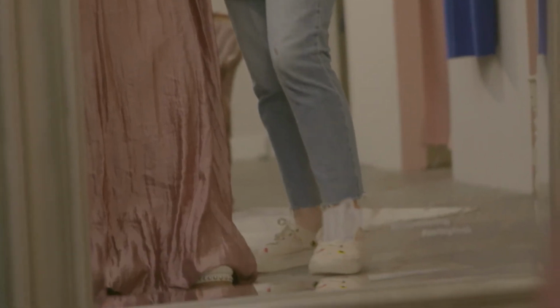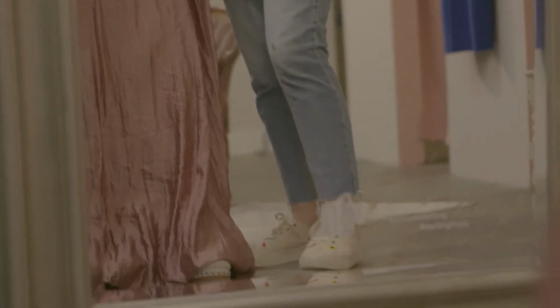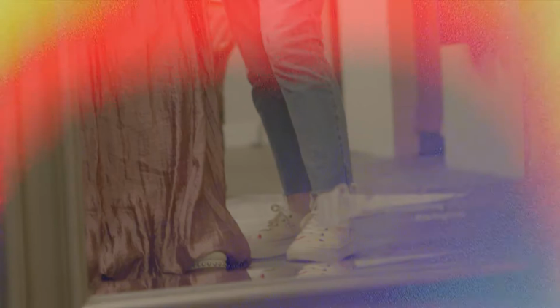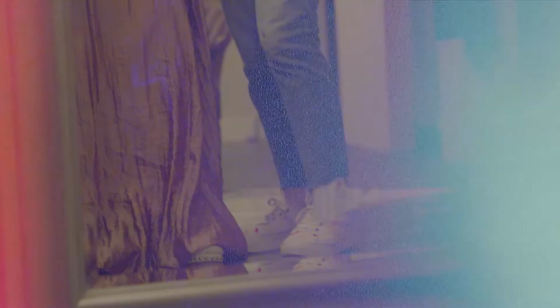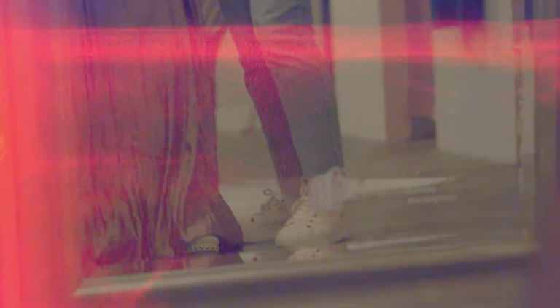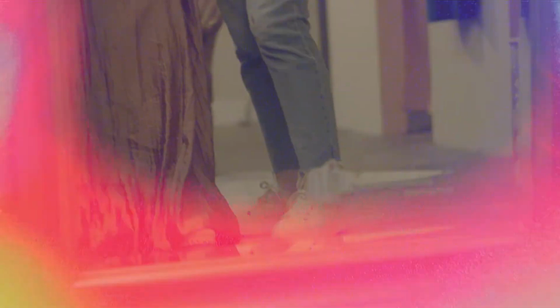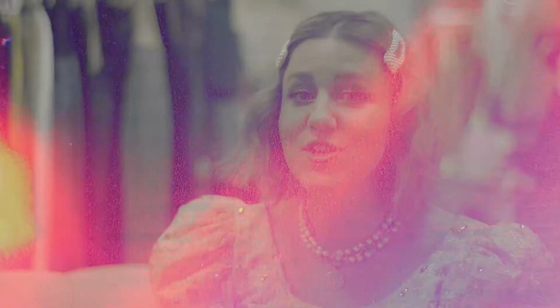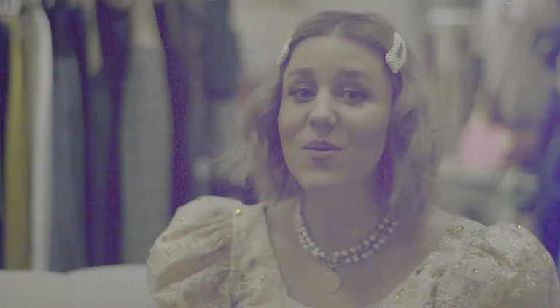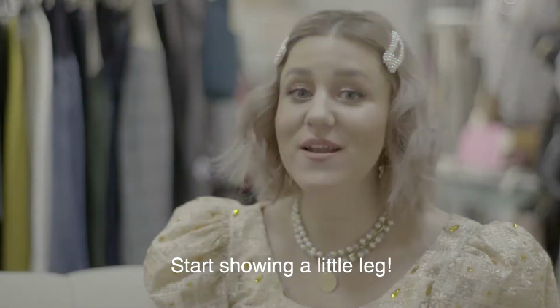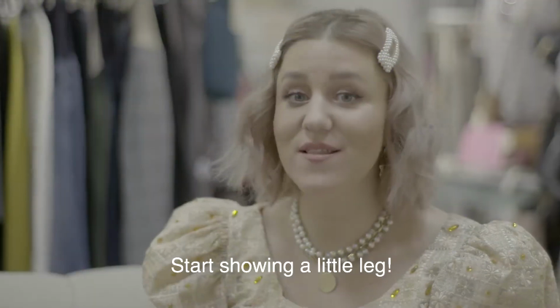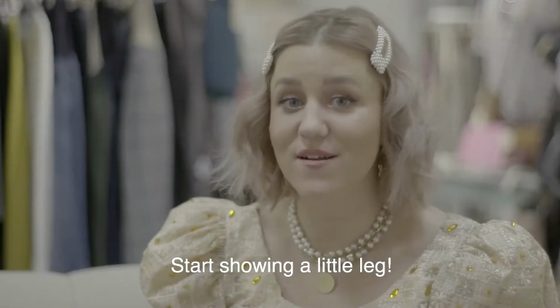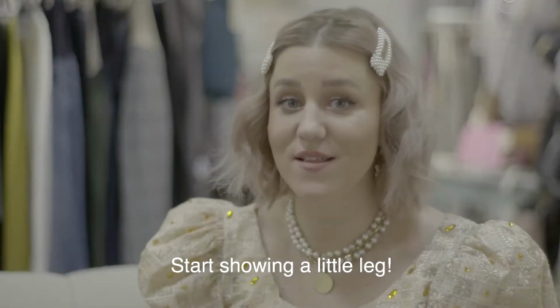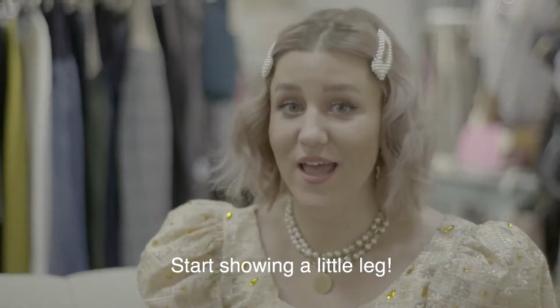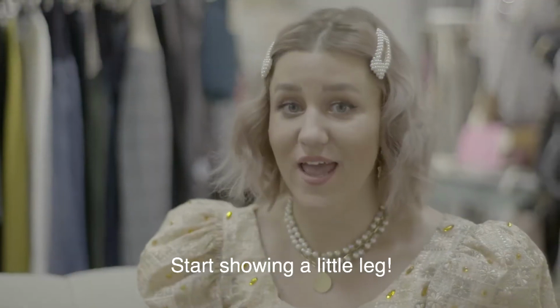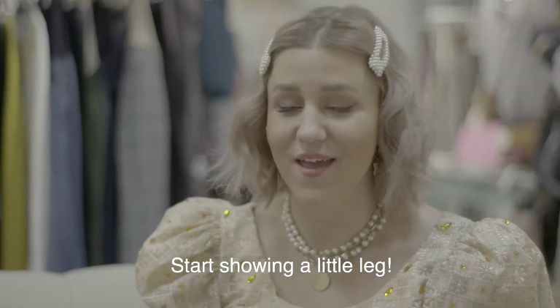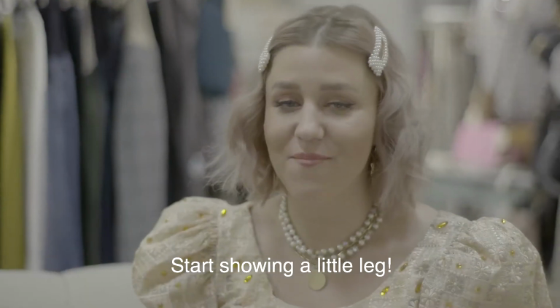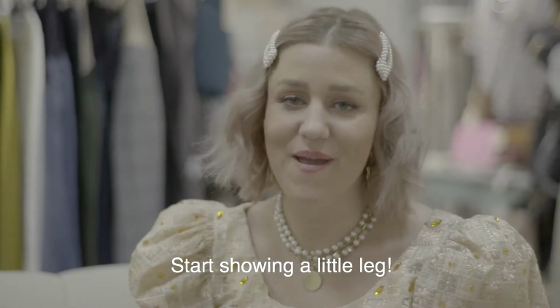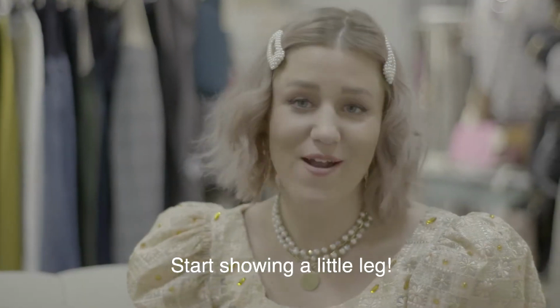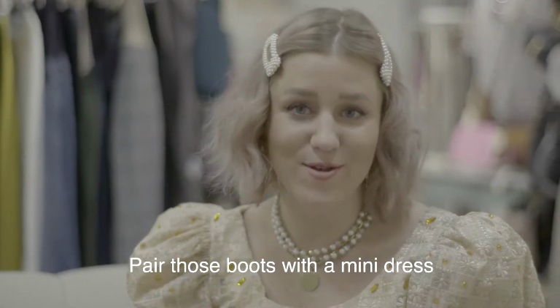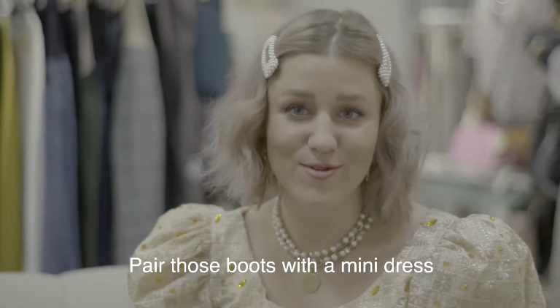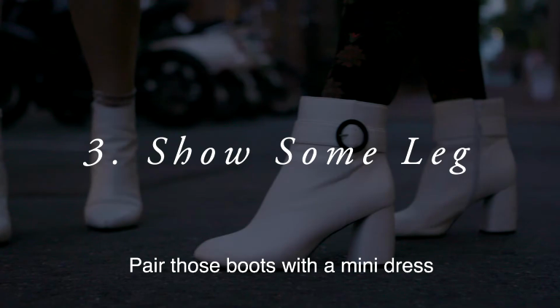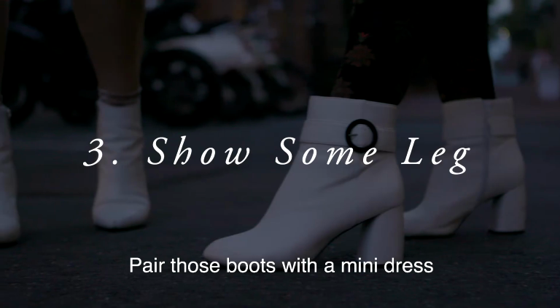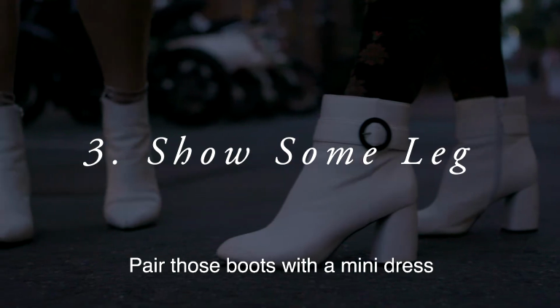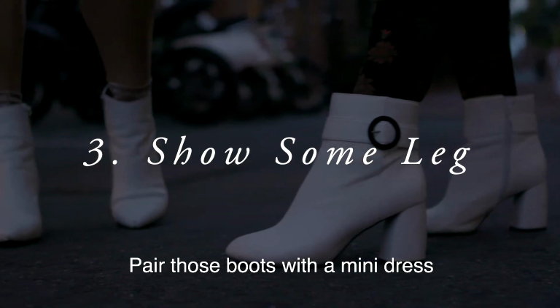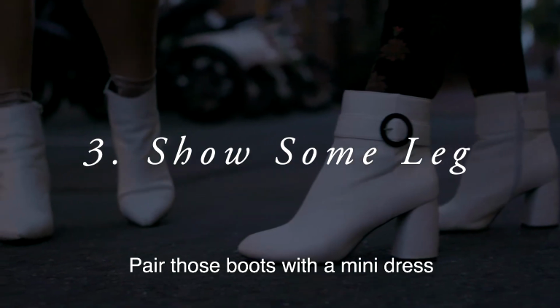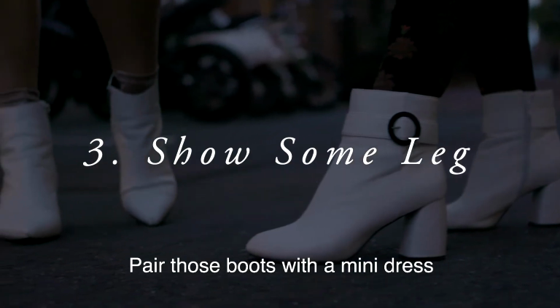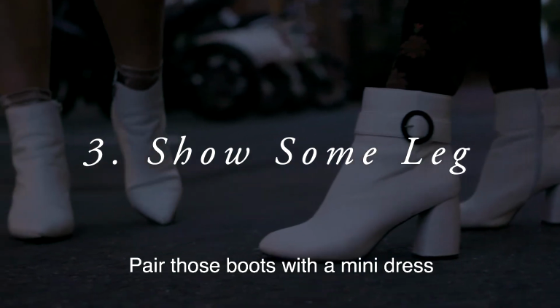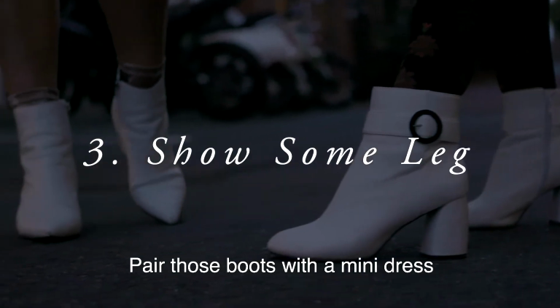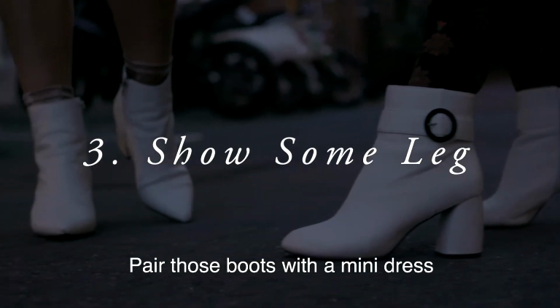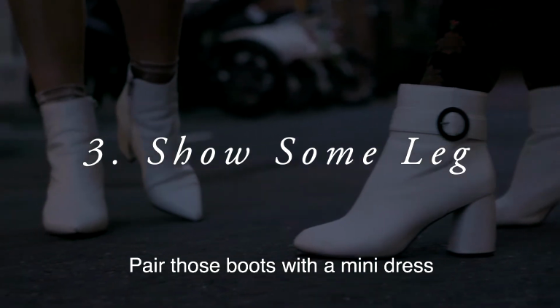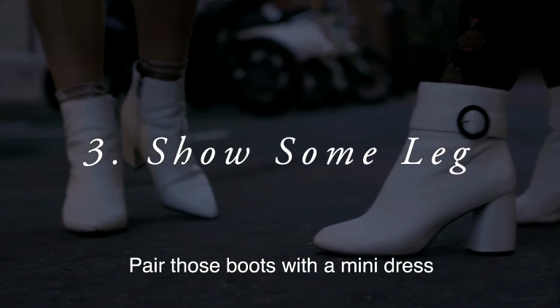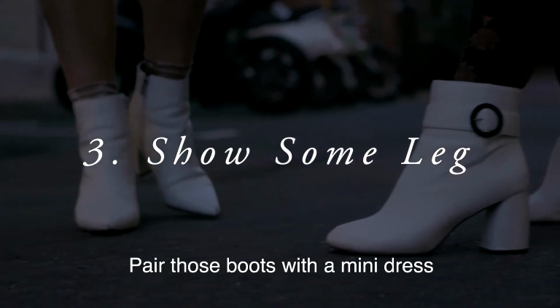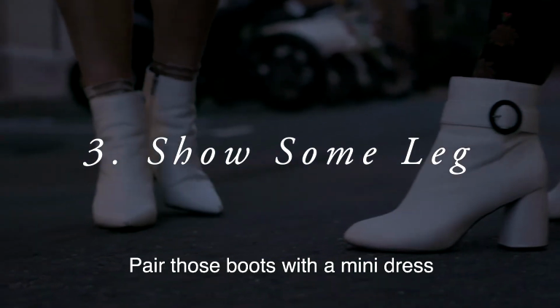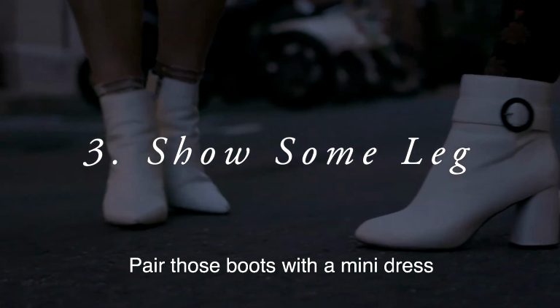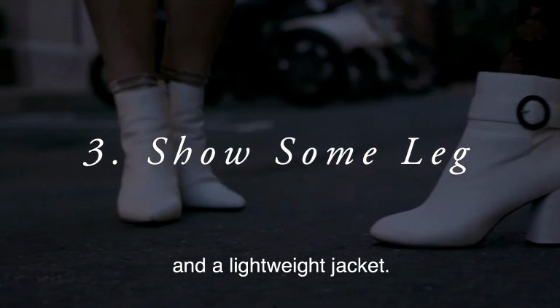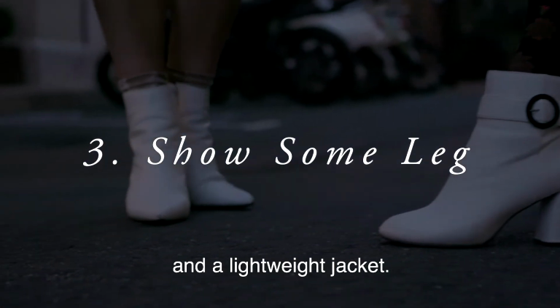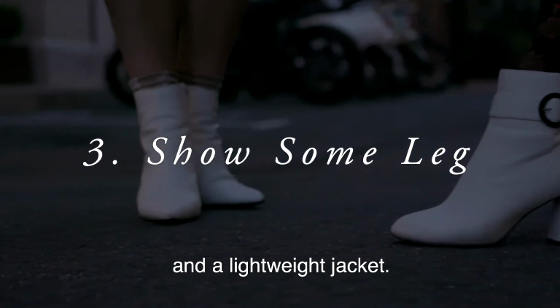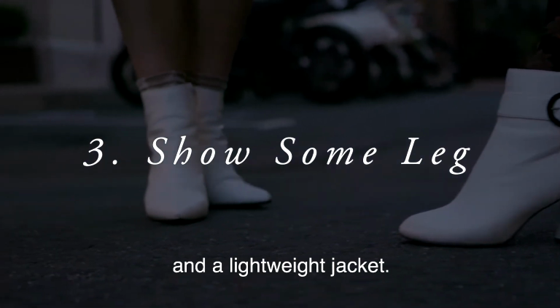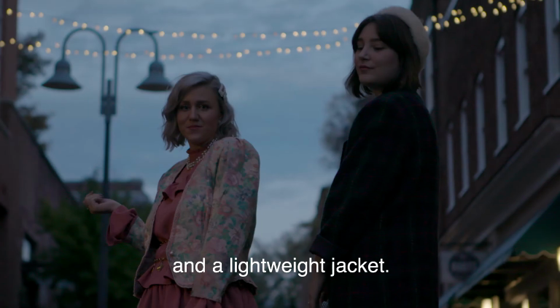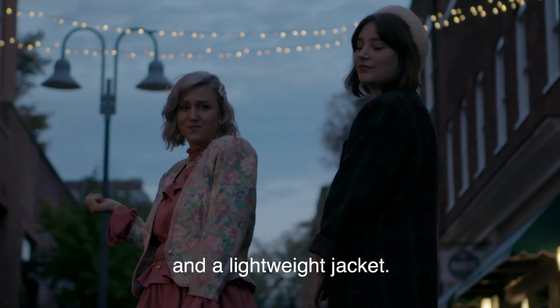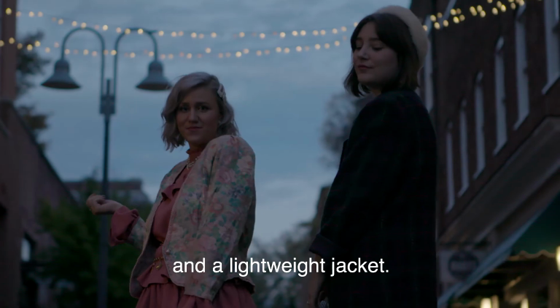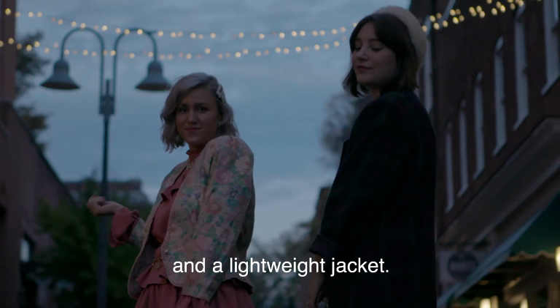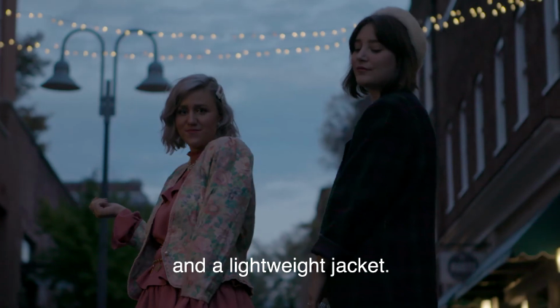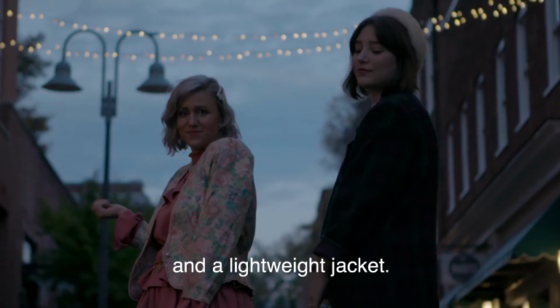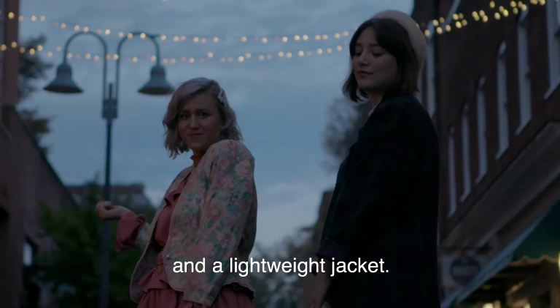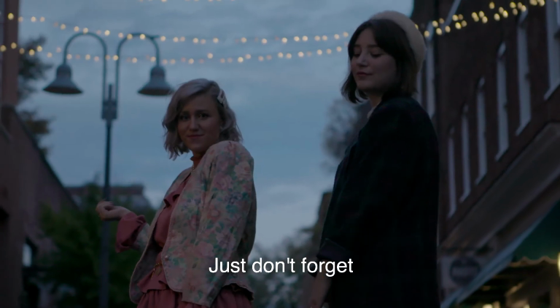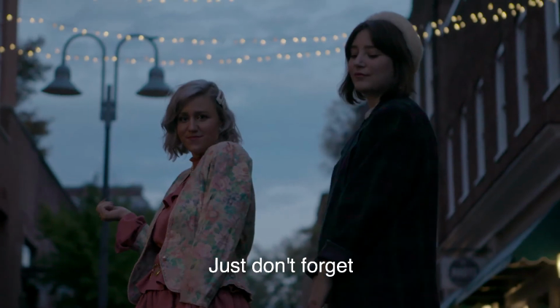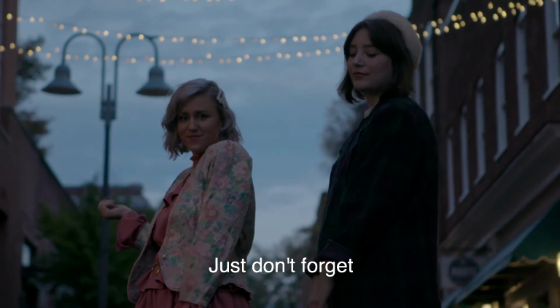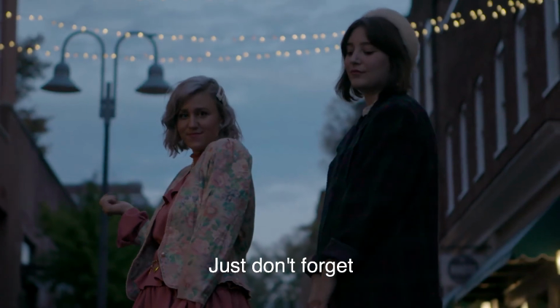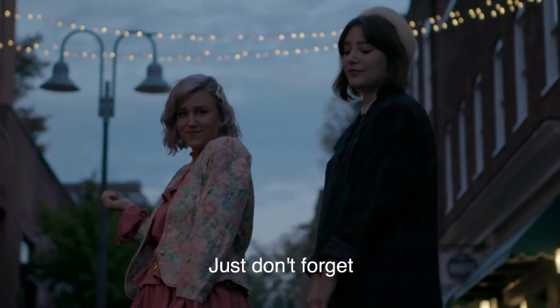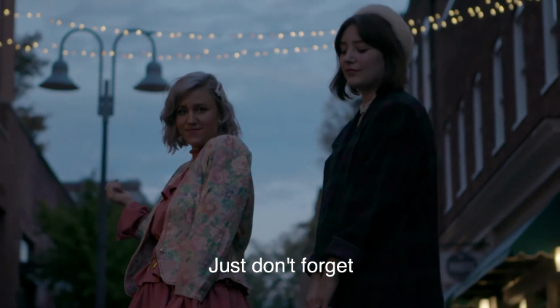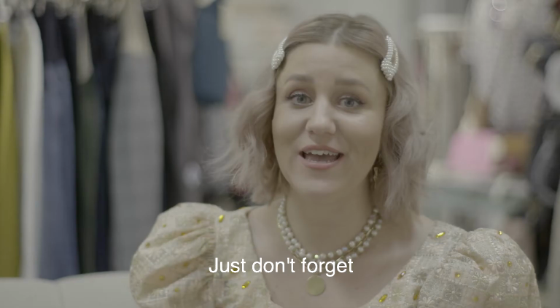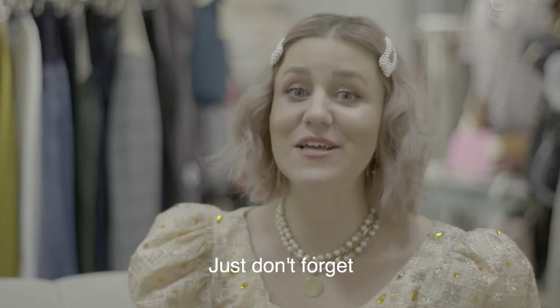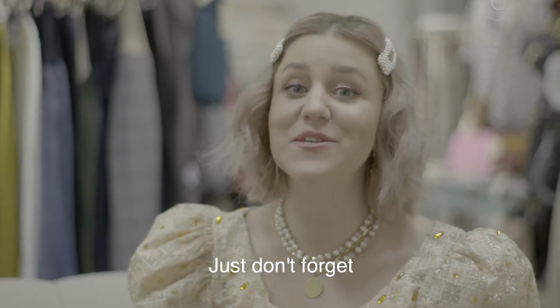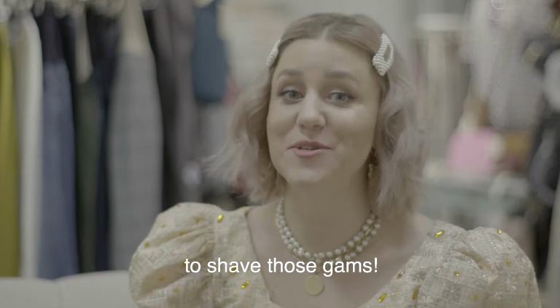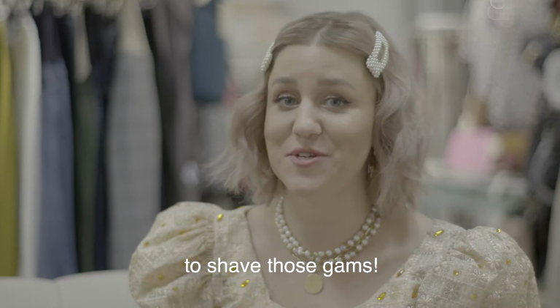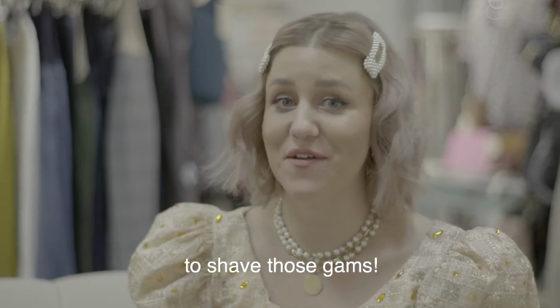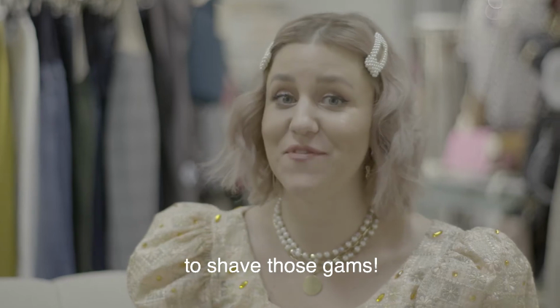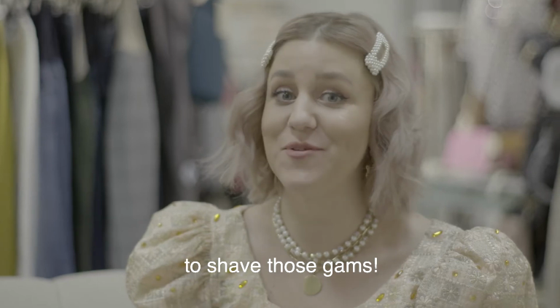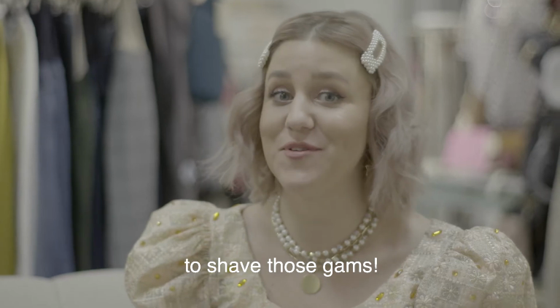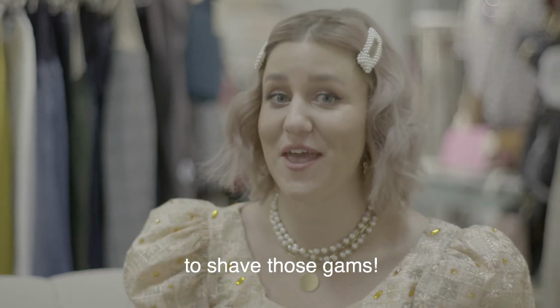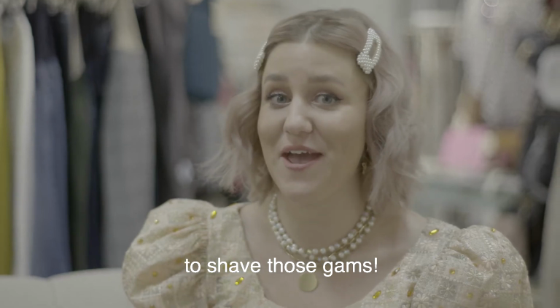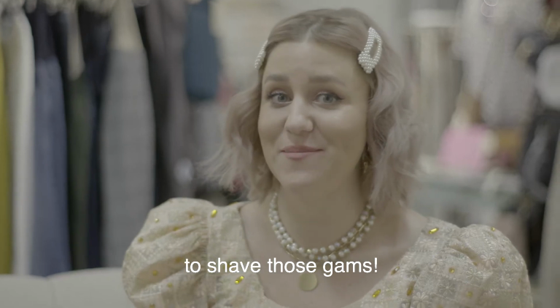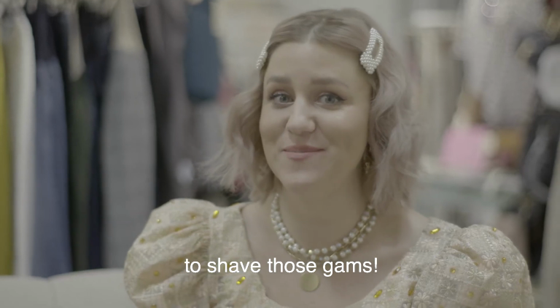Start showing a little leg. Pair those boots with a mini dress and a lightweight jacket. Just don't forget to shave those gams.